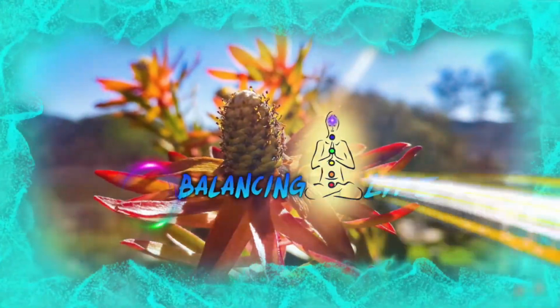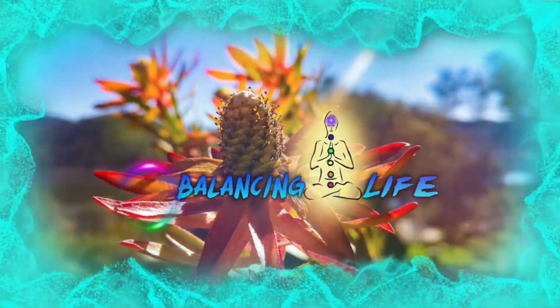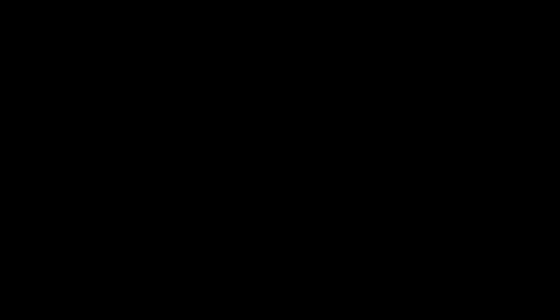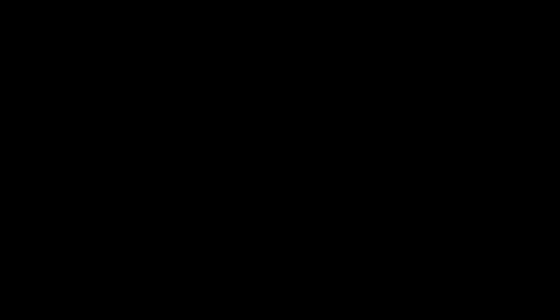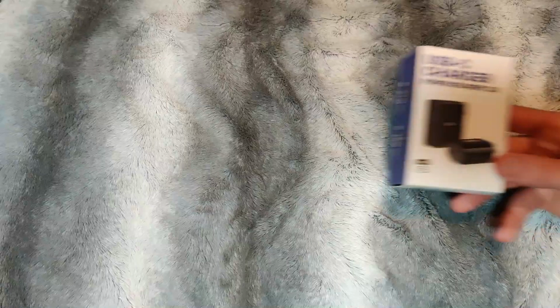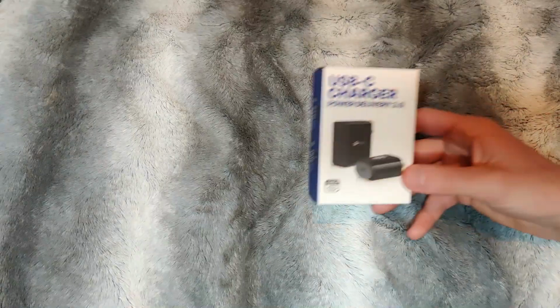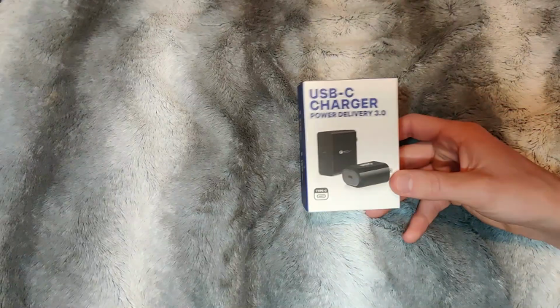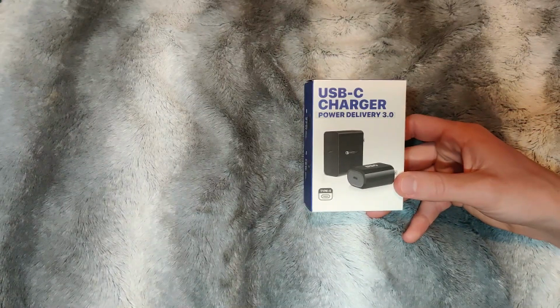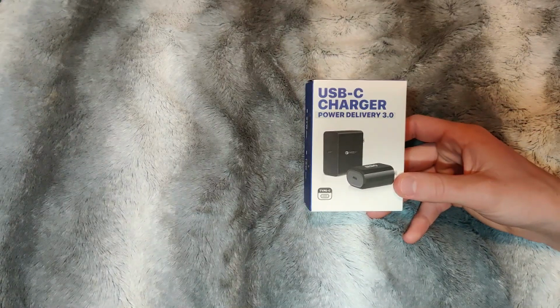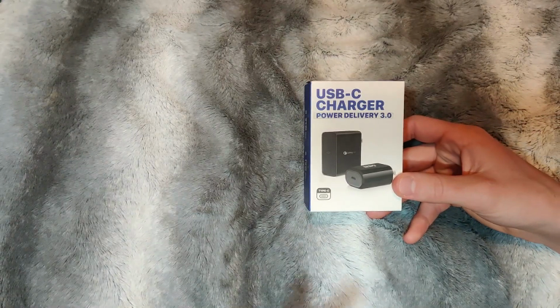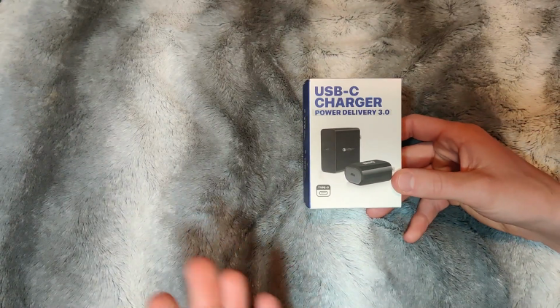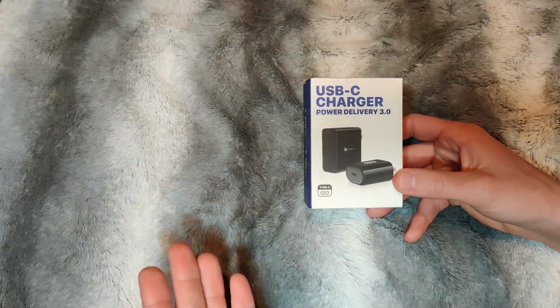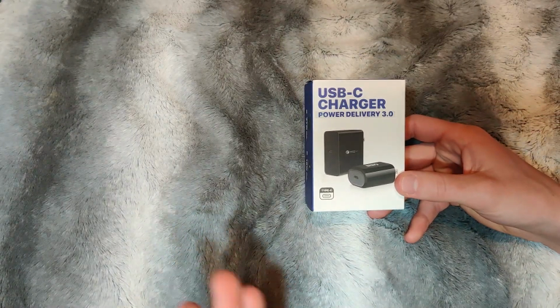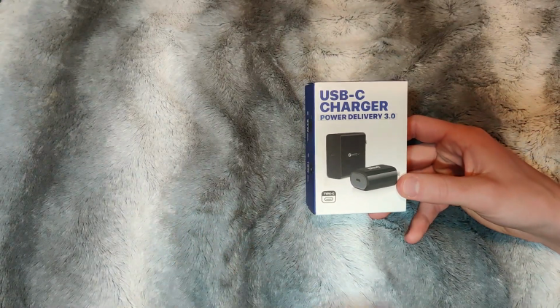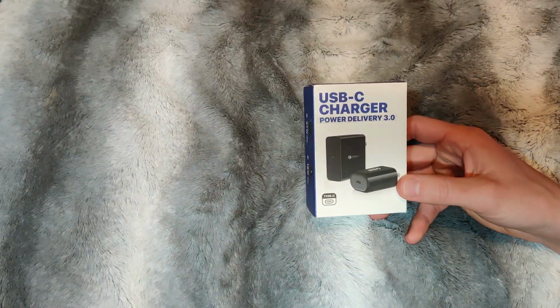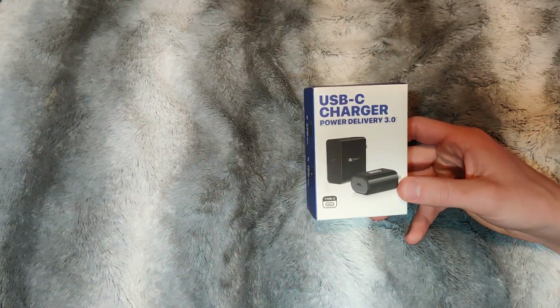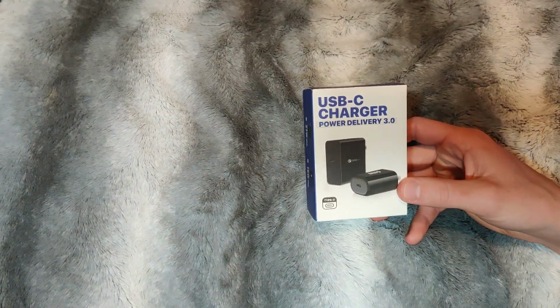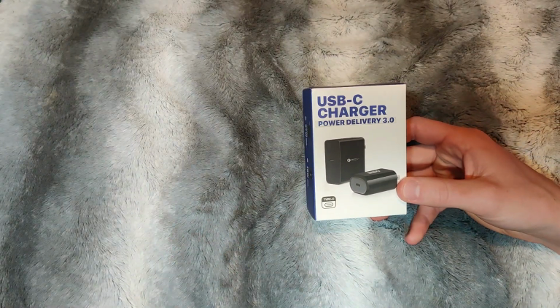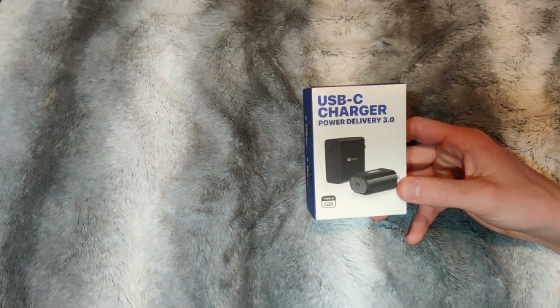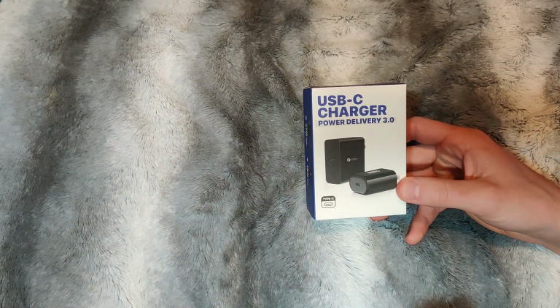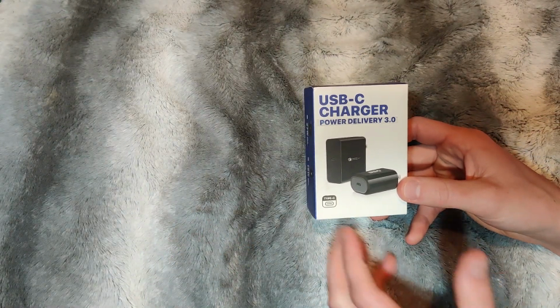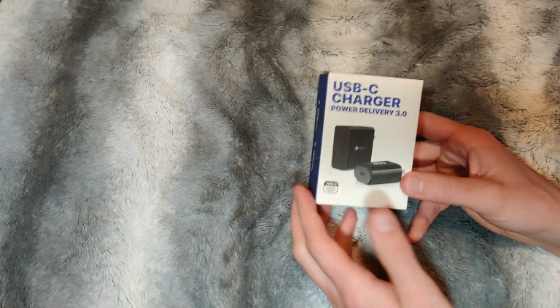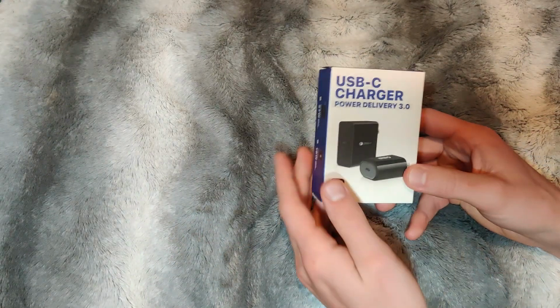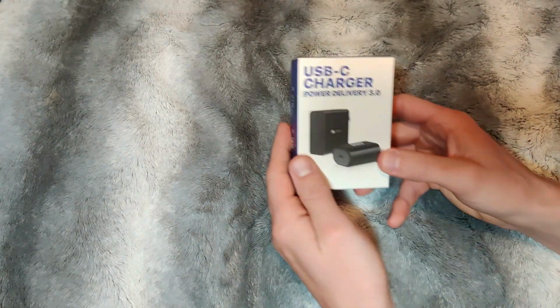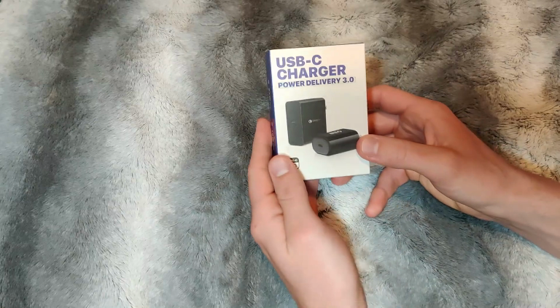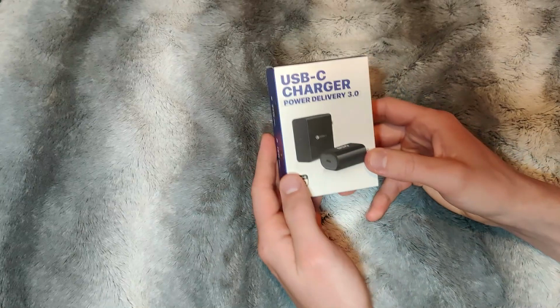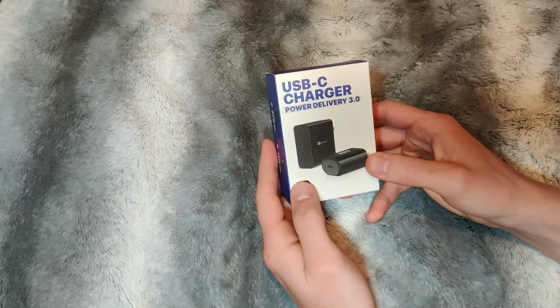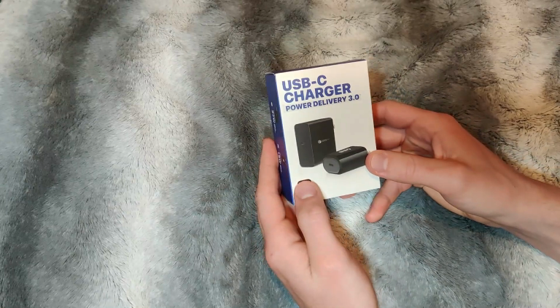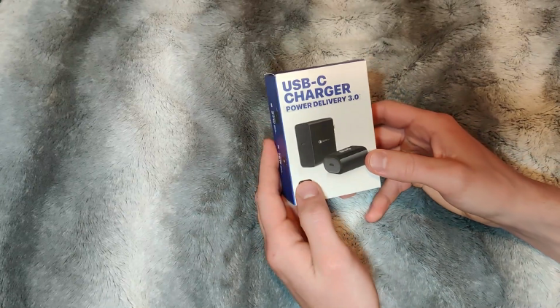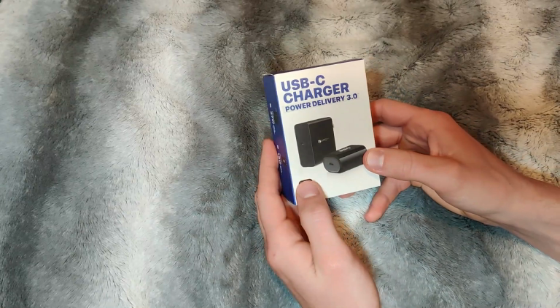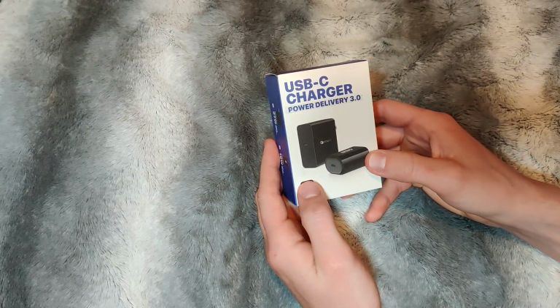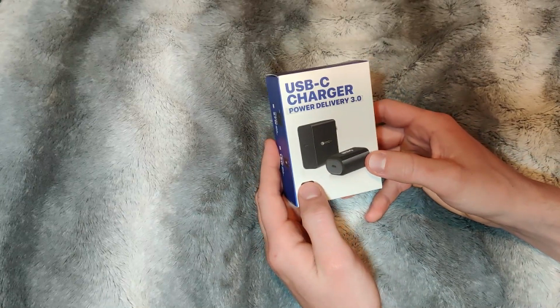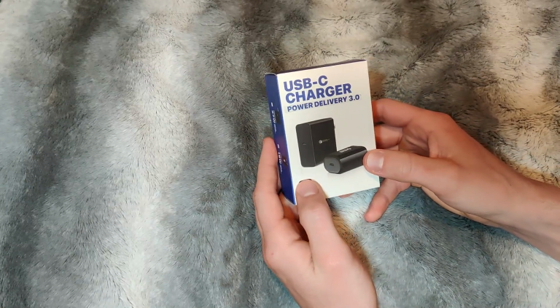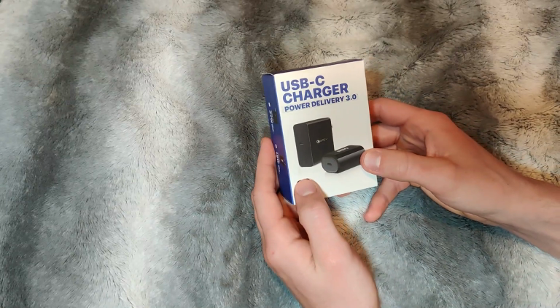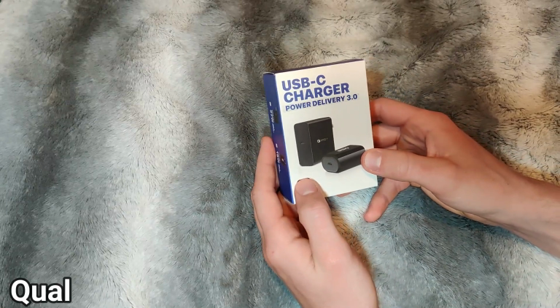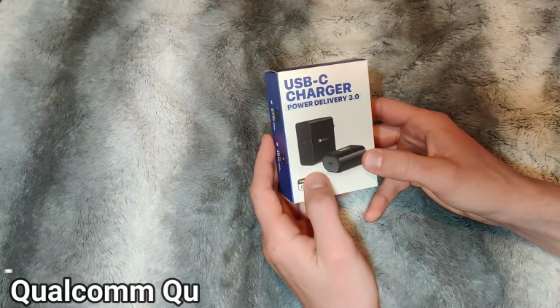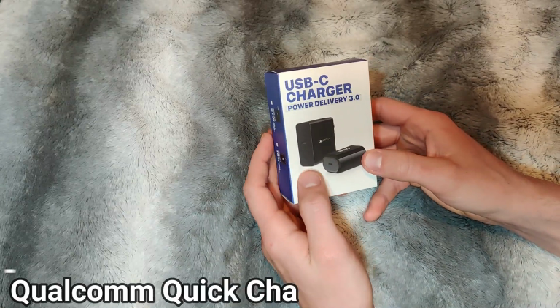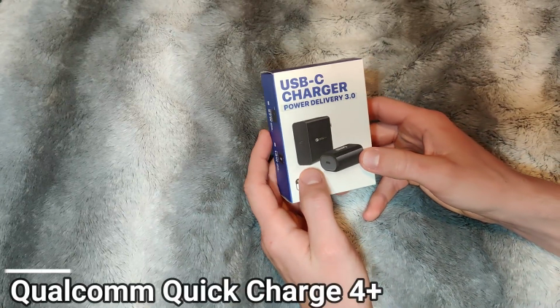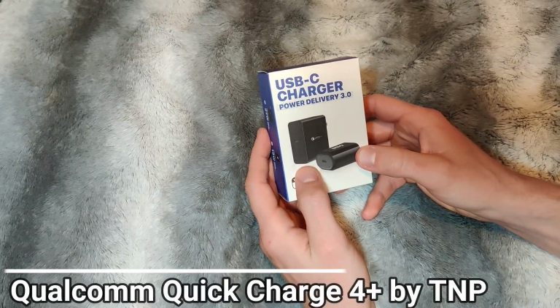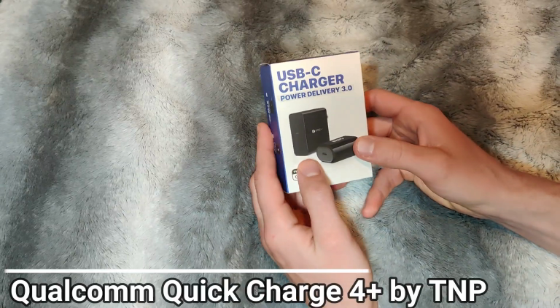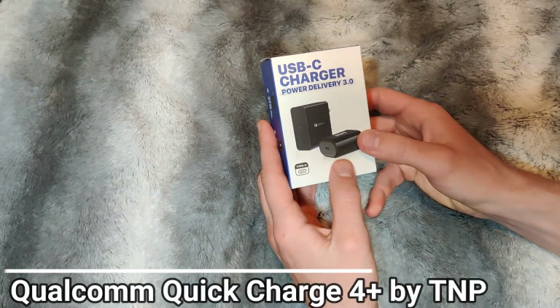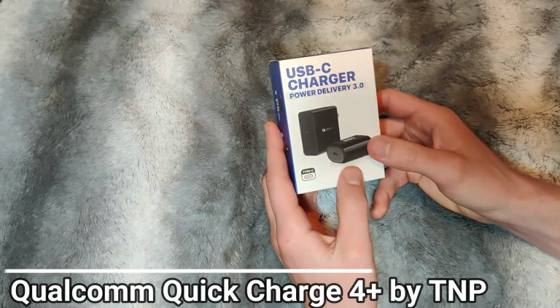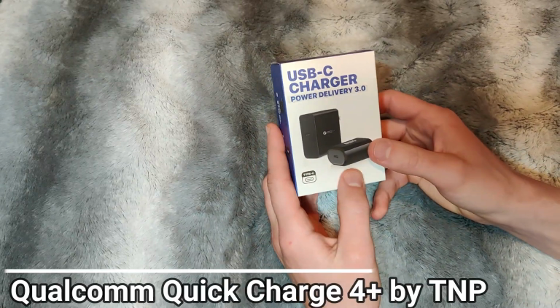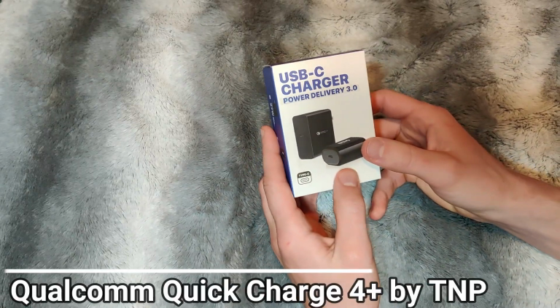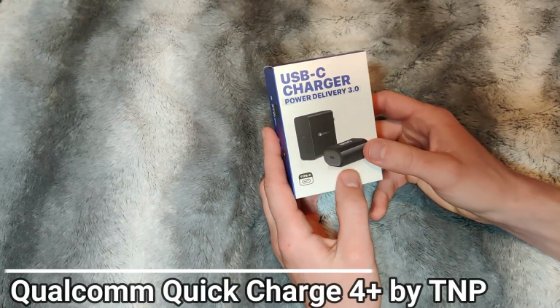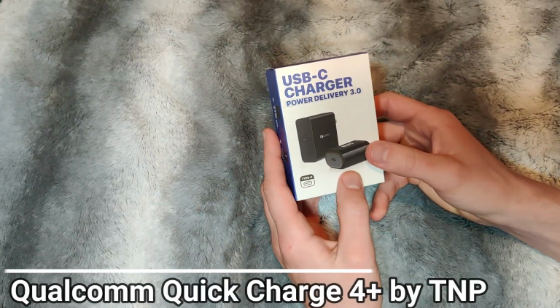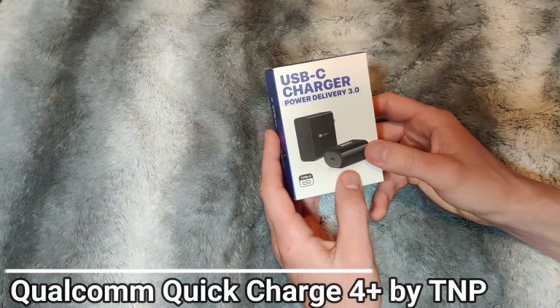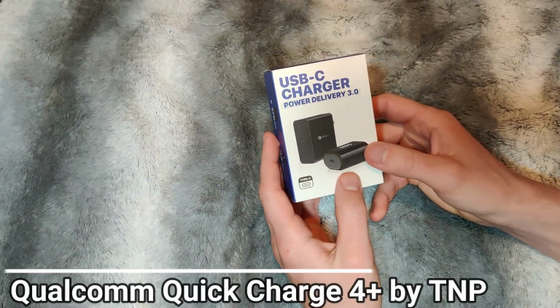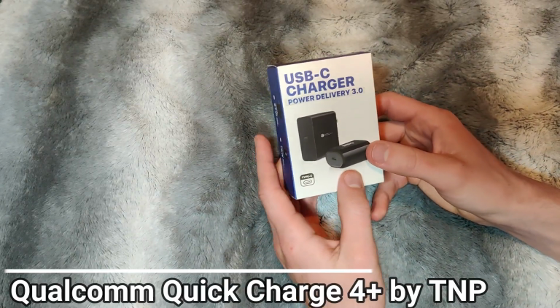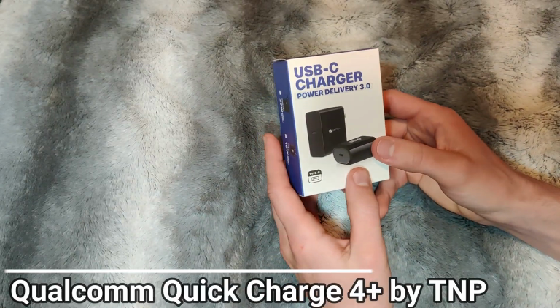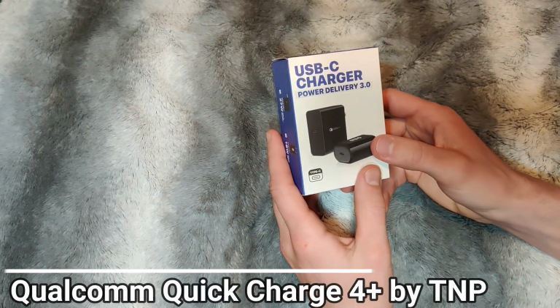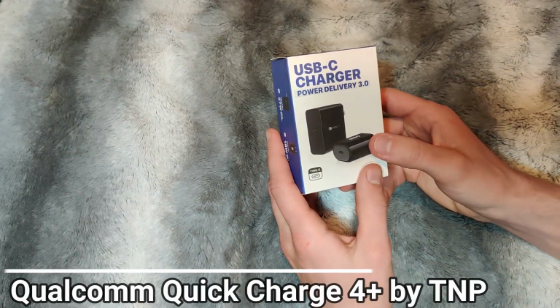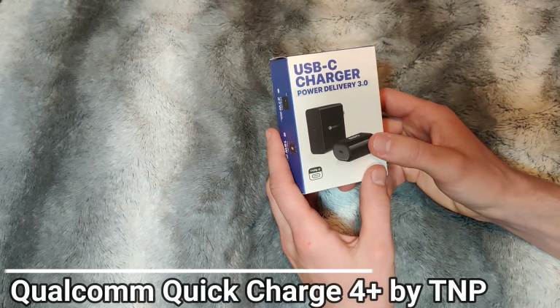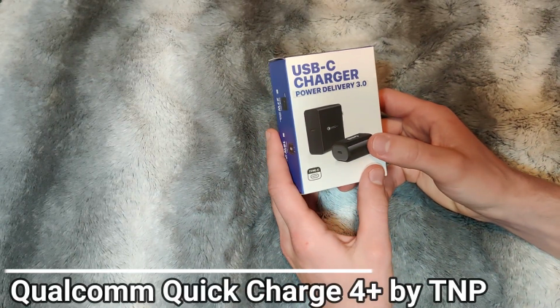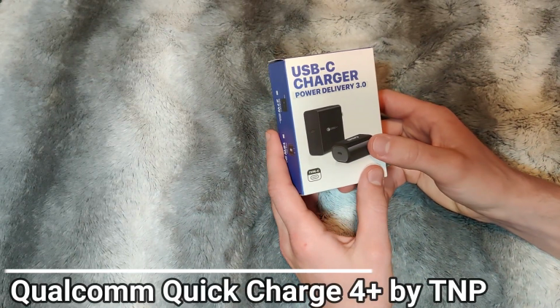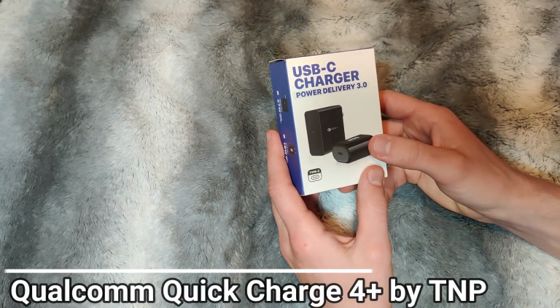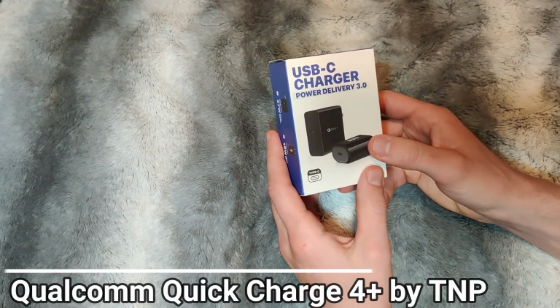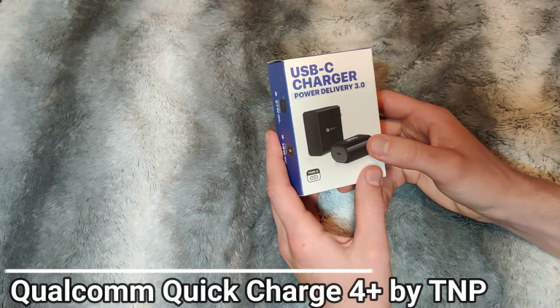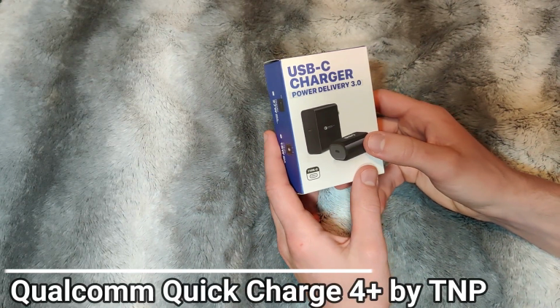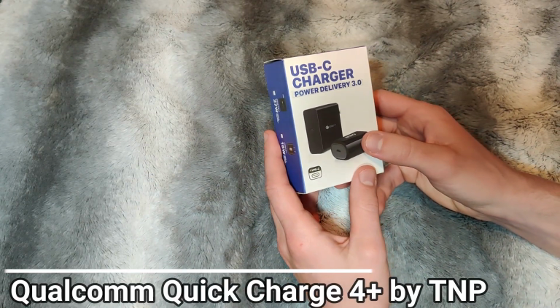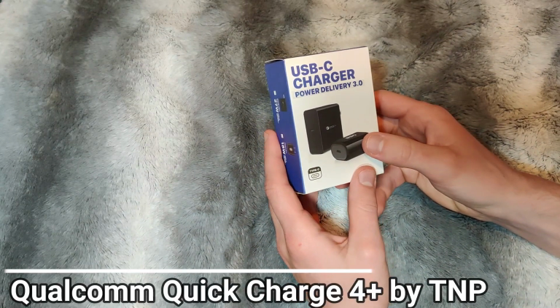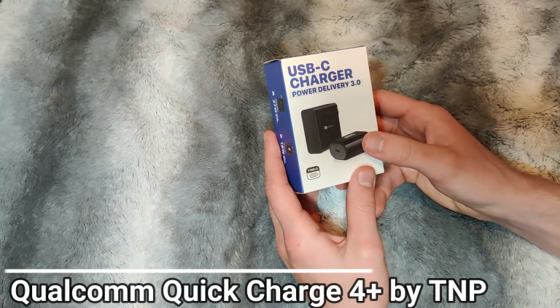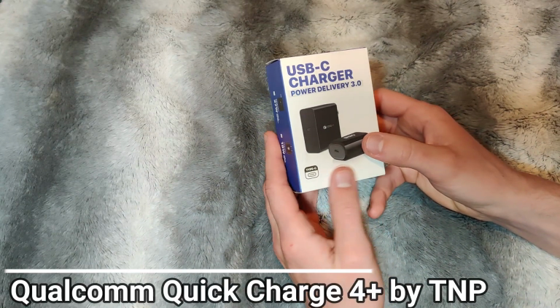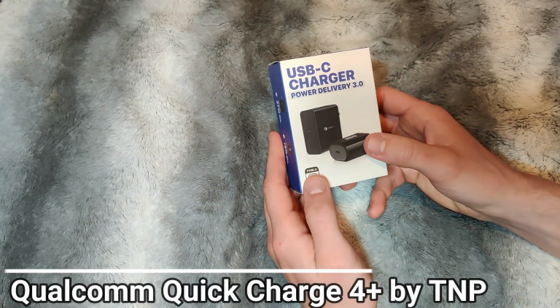Hello everybody and welcome back to another great video. Today we are reviewing the Qualcomm Quick Charge 4 Plus power adapter.